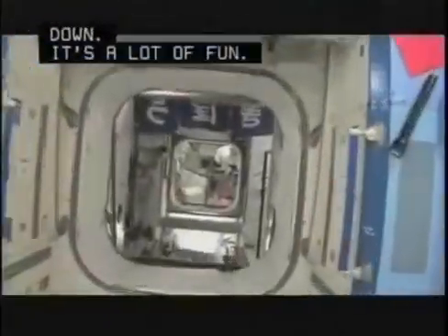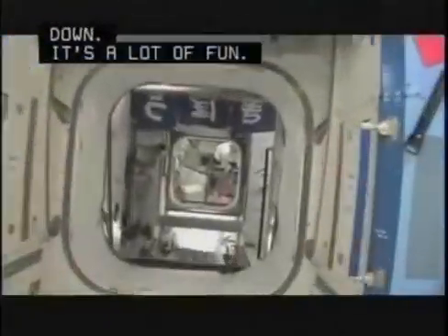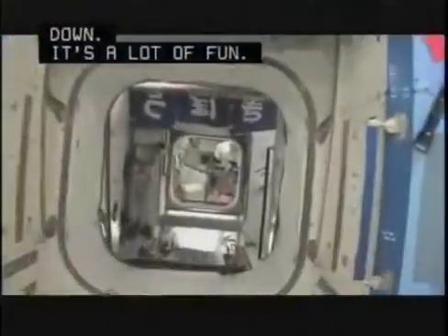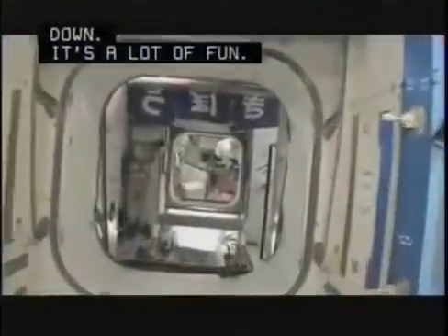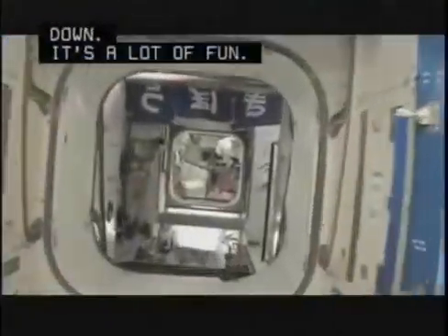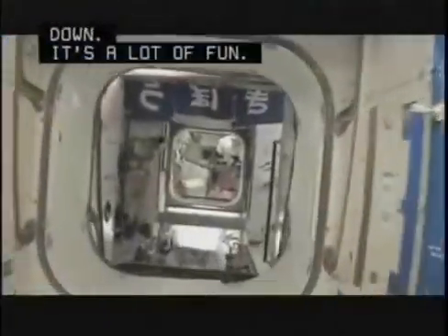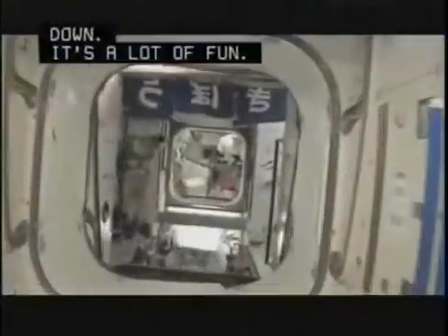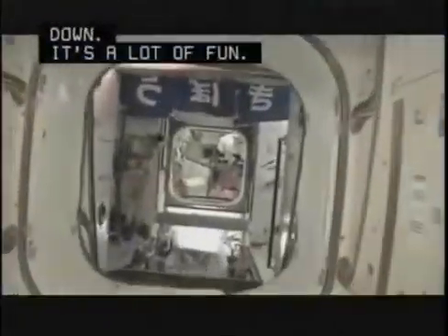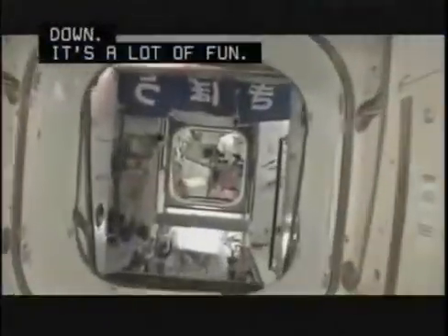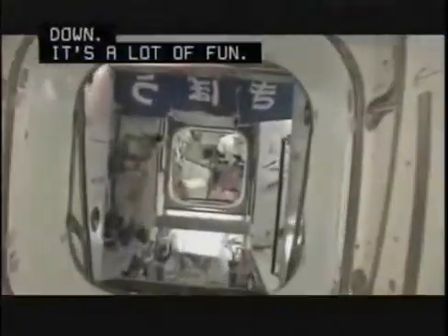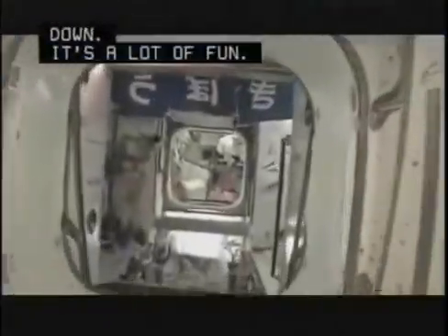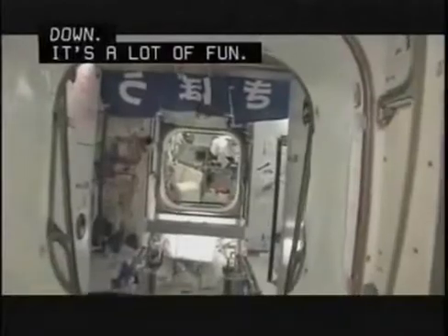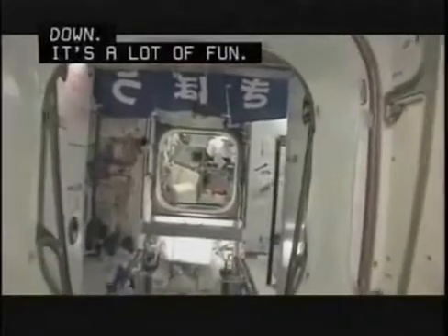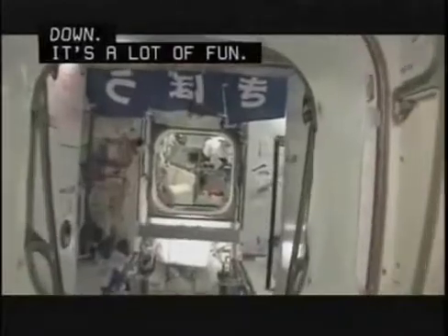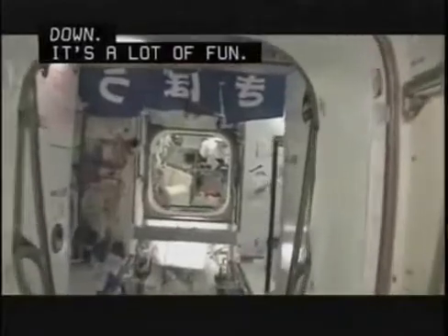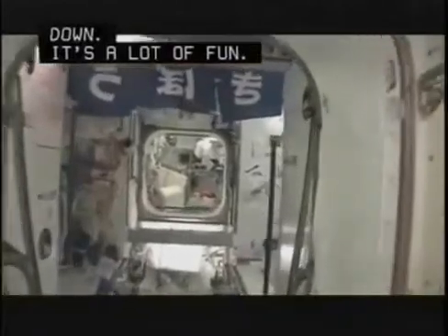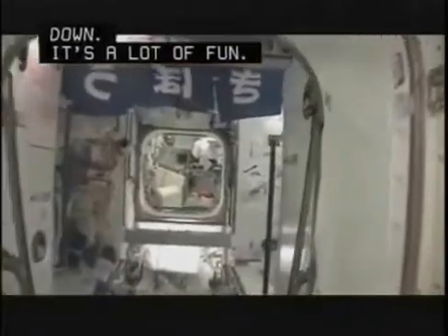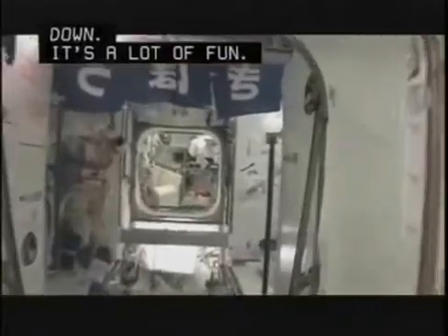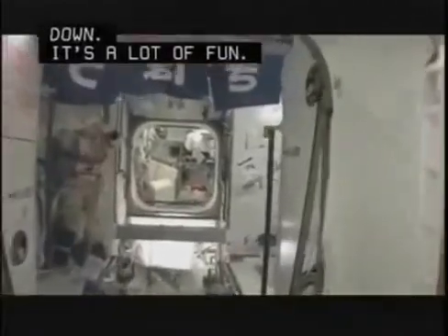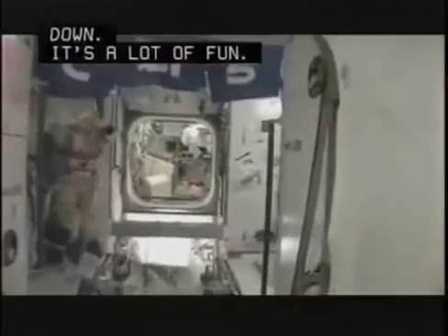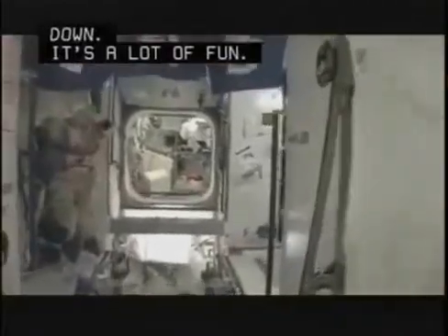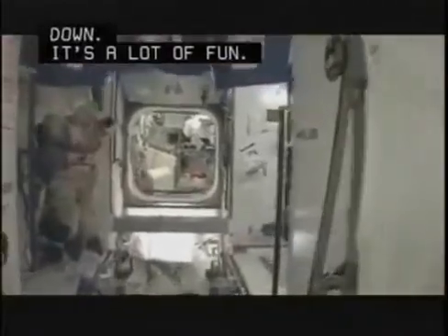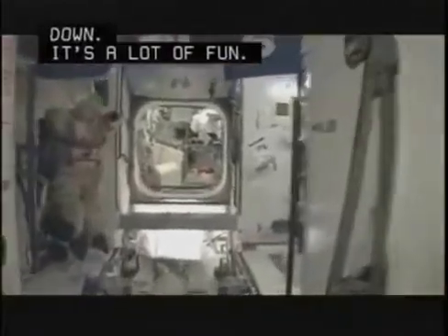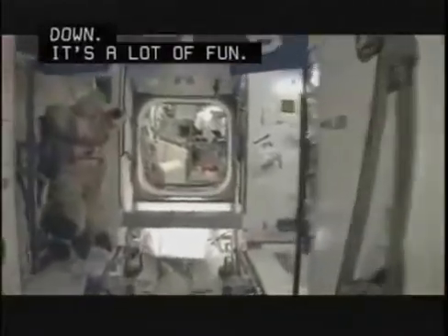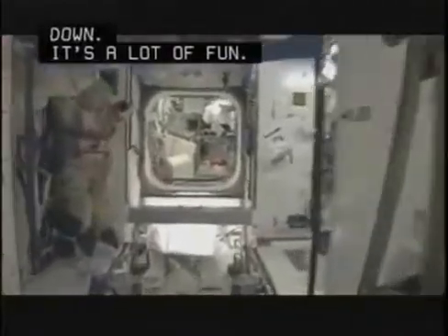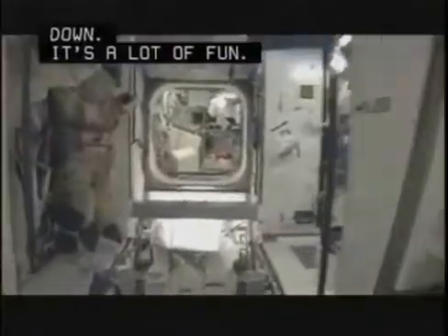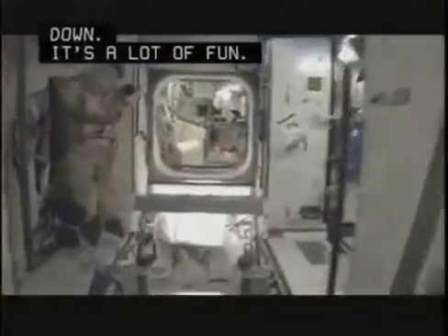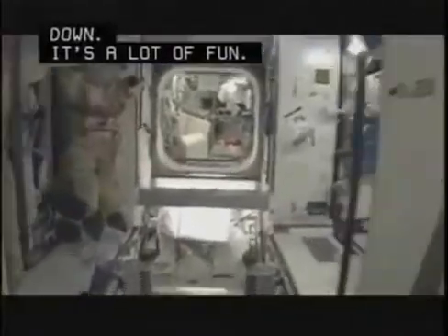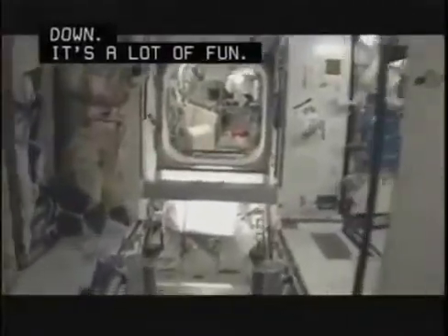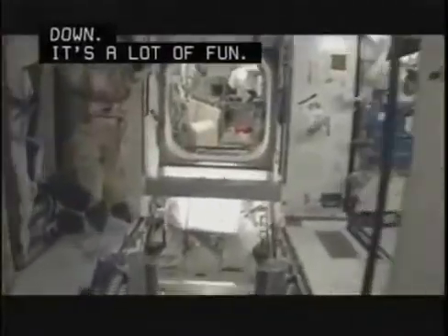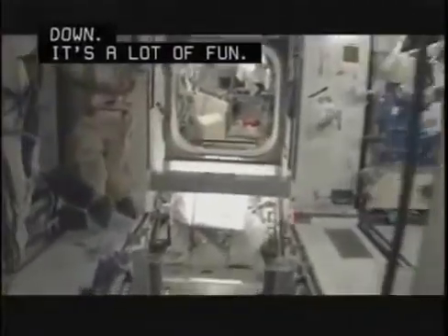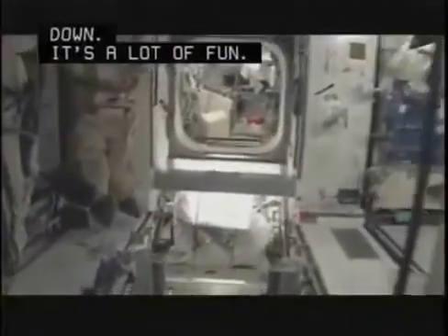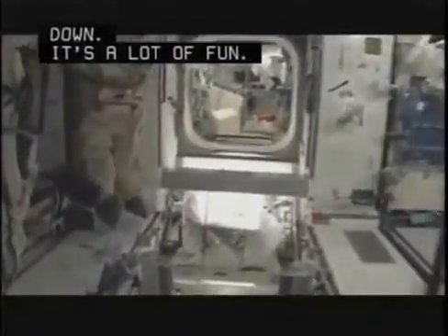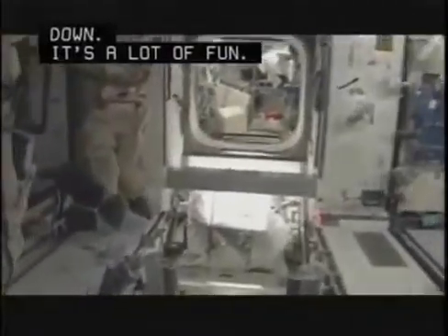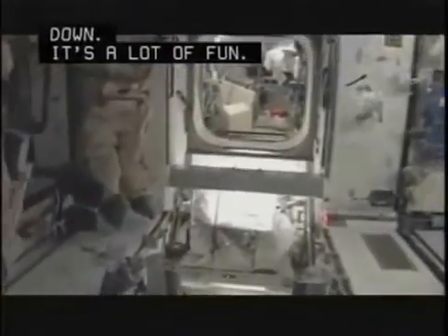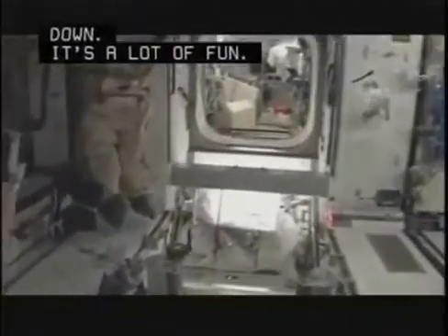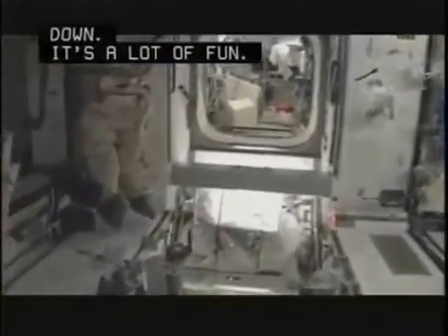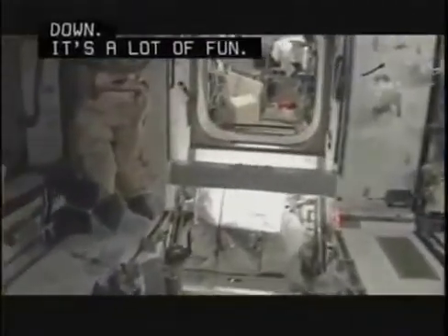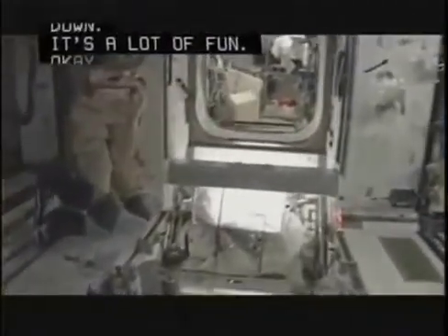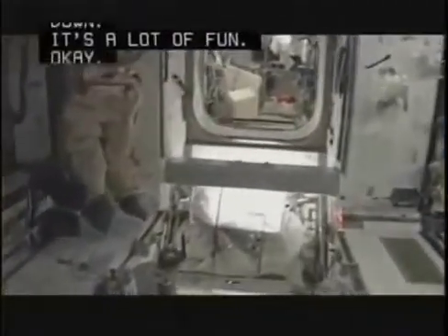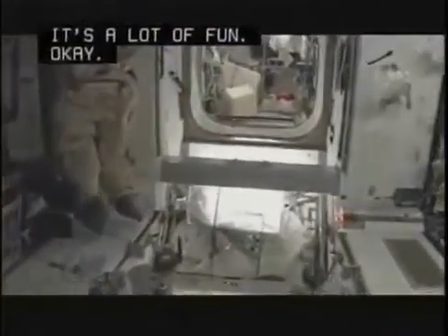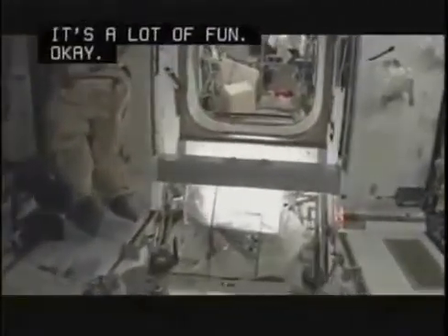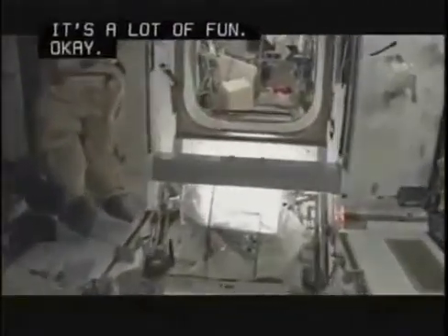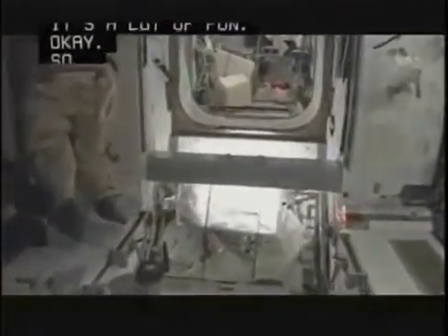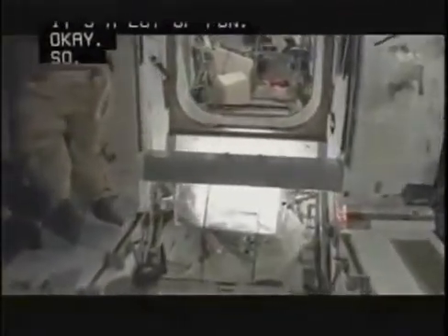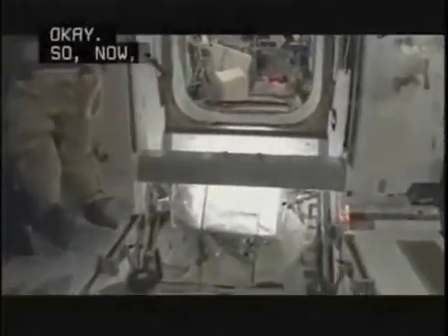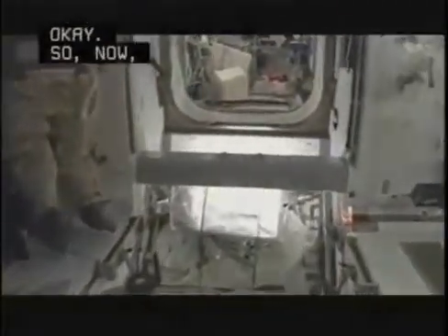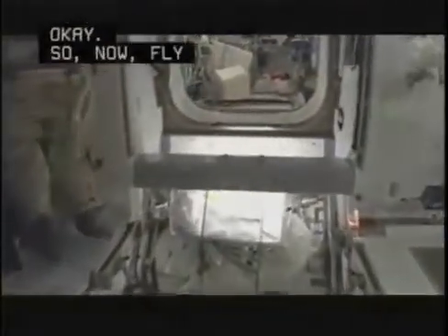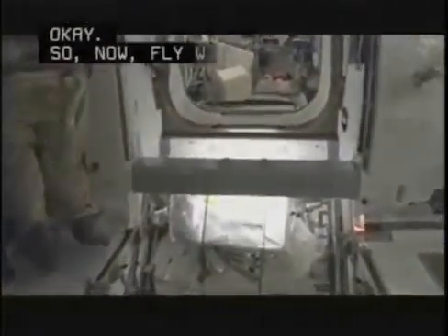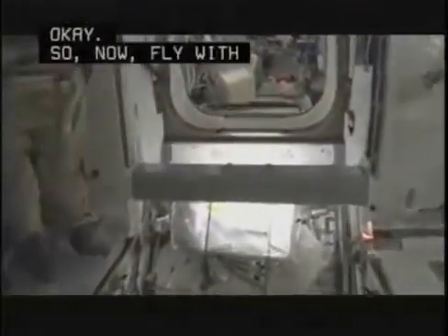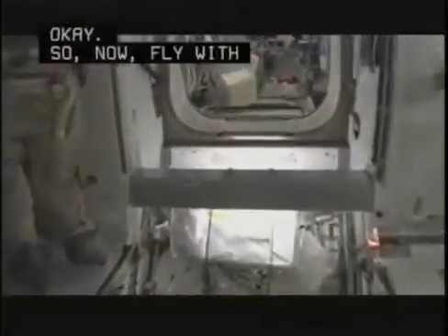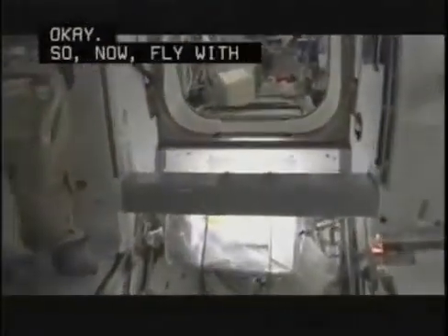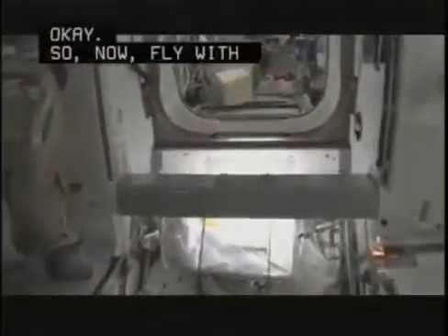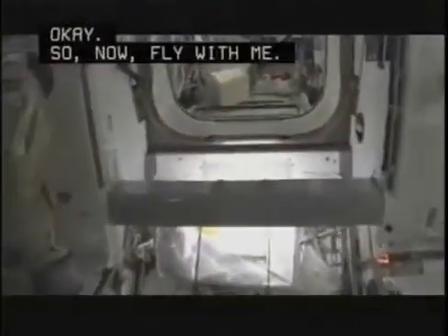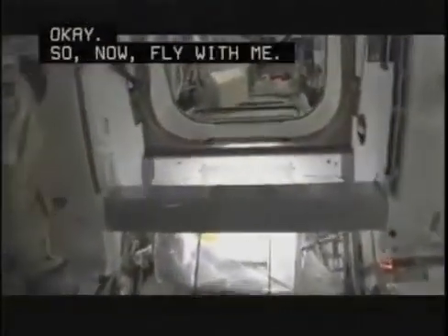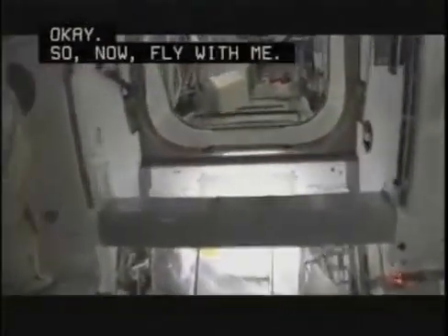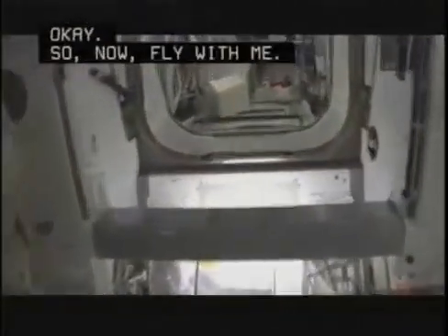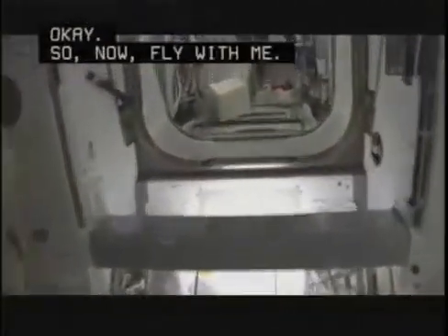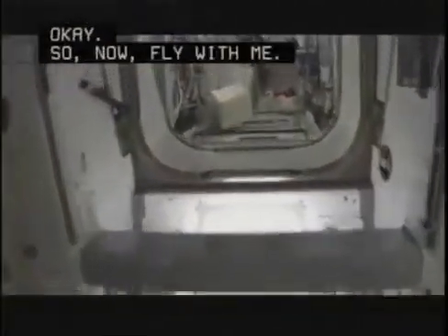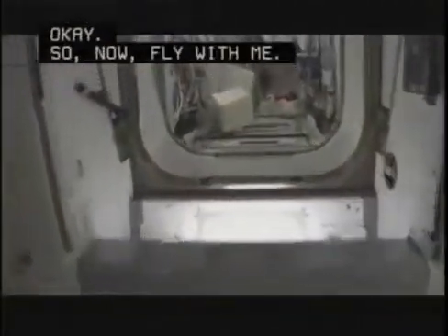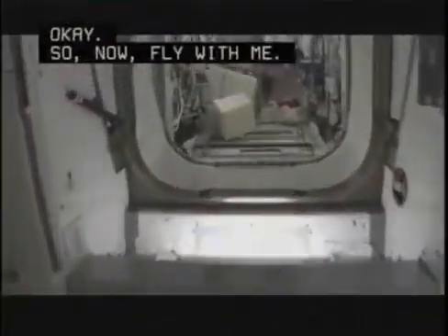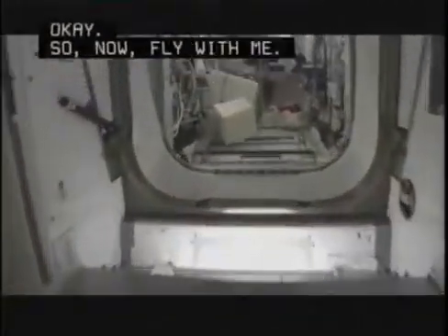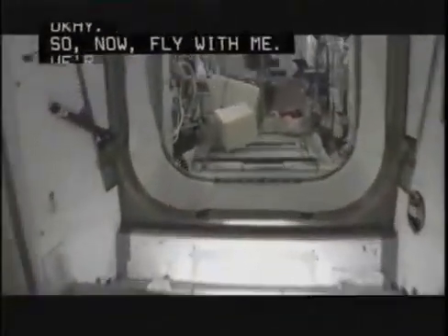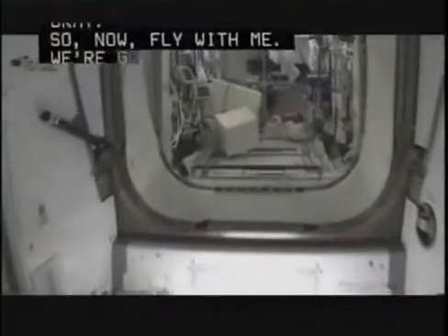Now we're going to fly to the Columbus module.